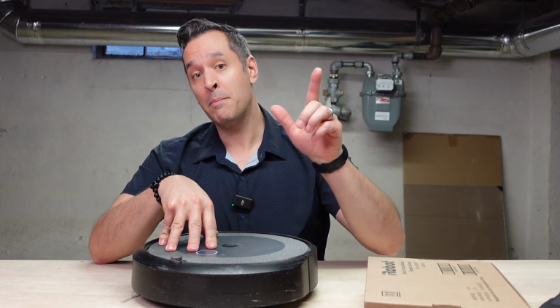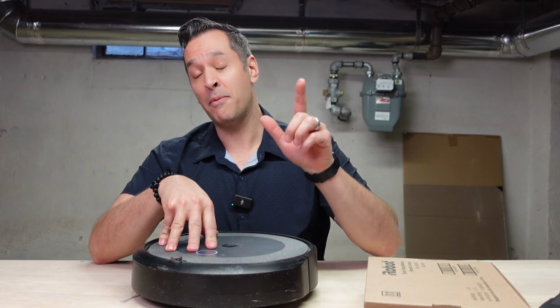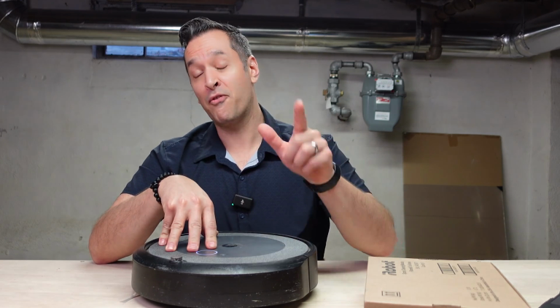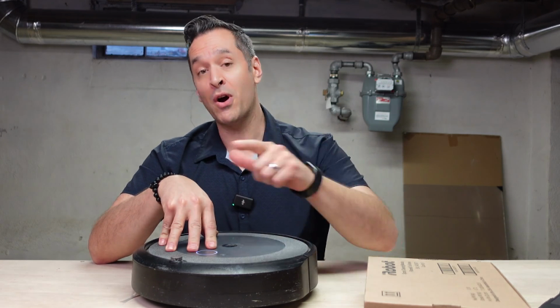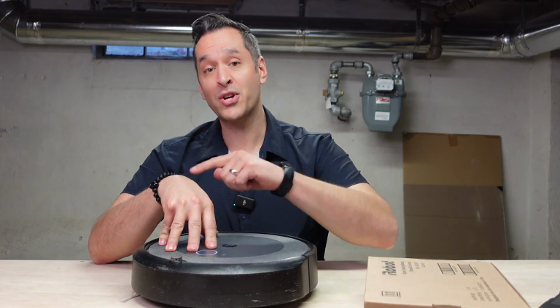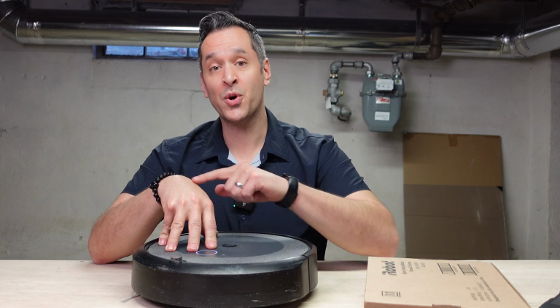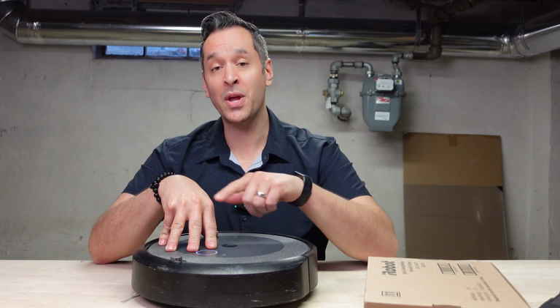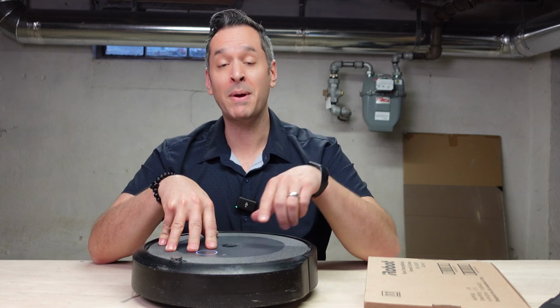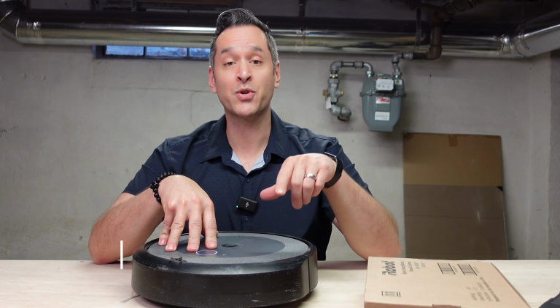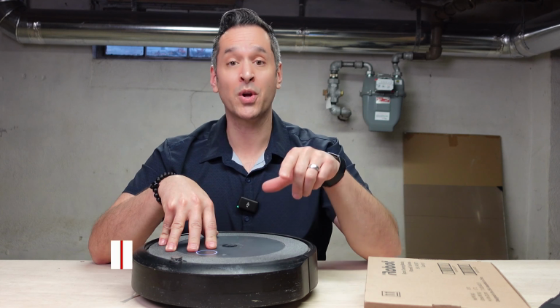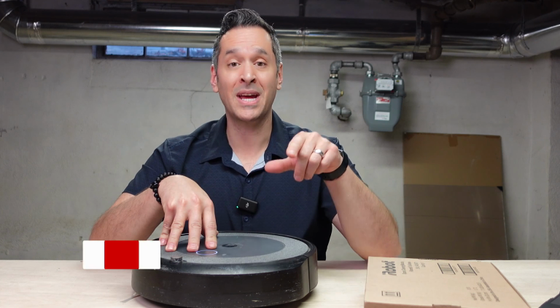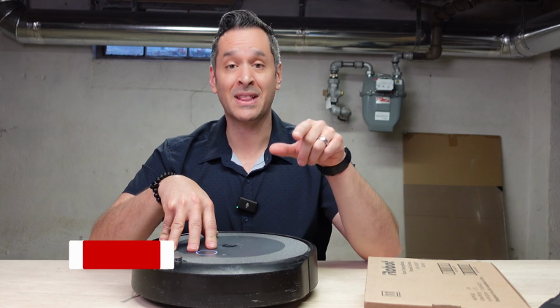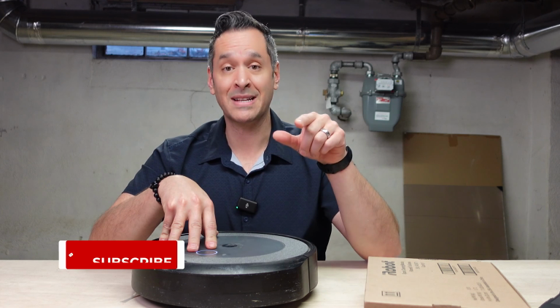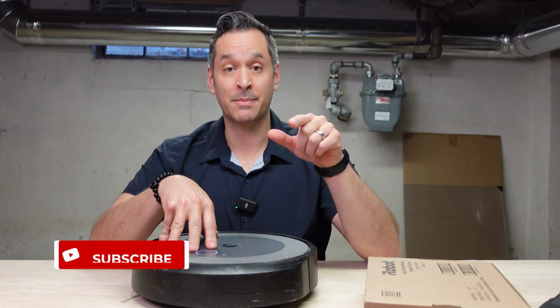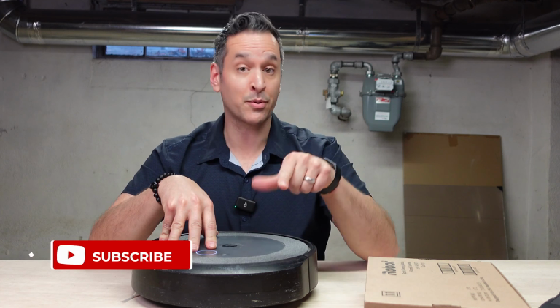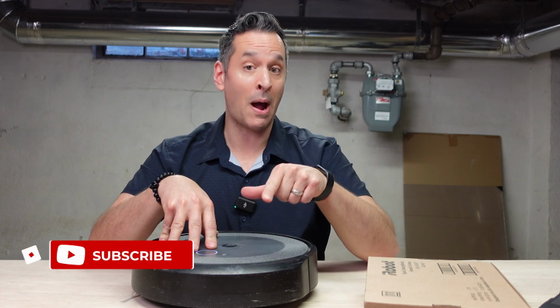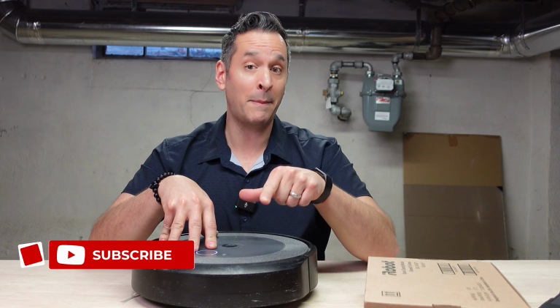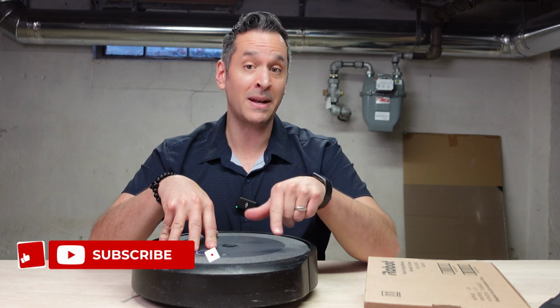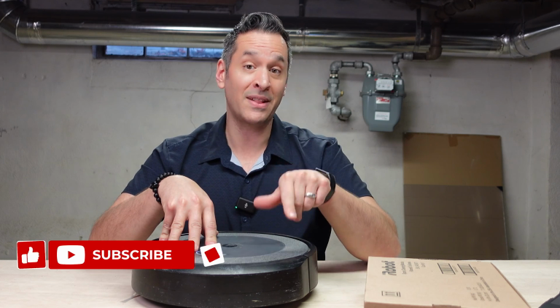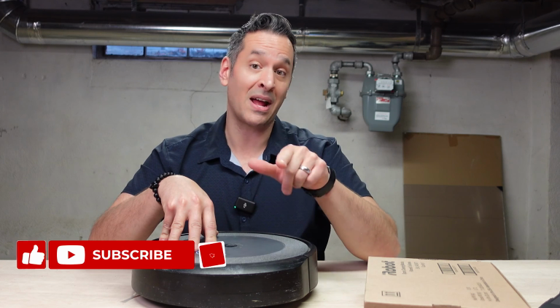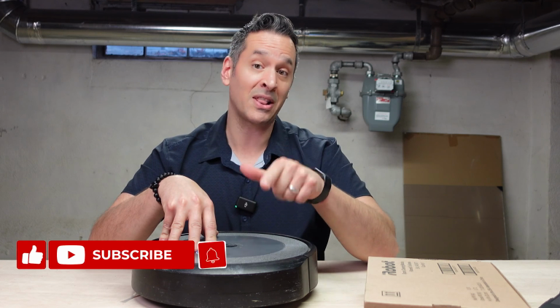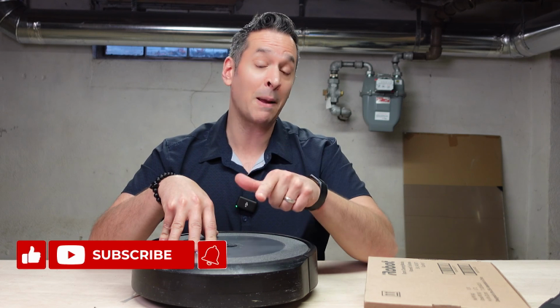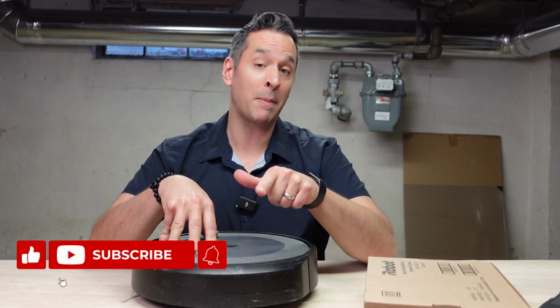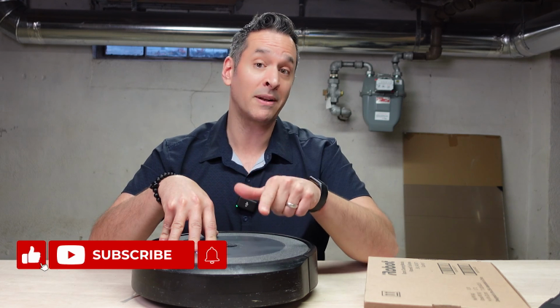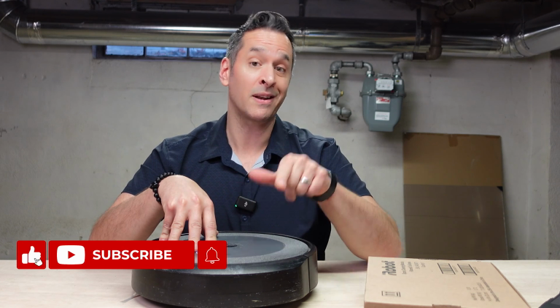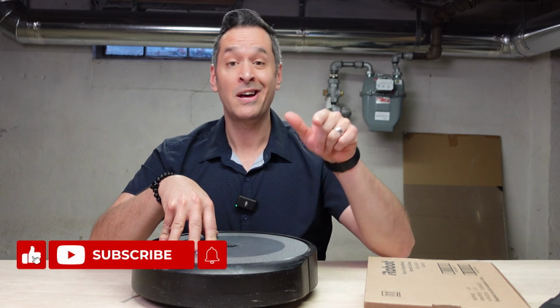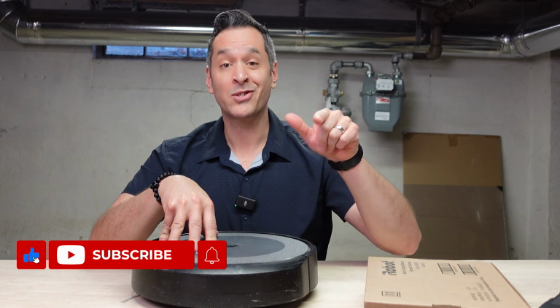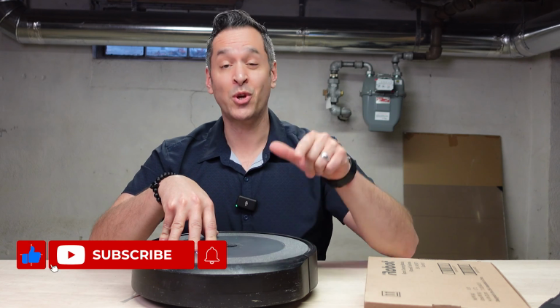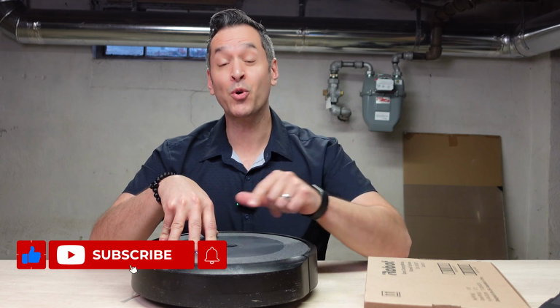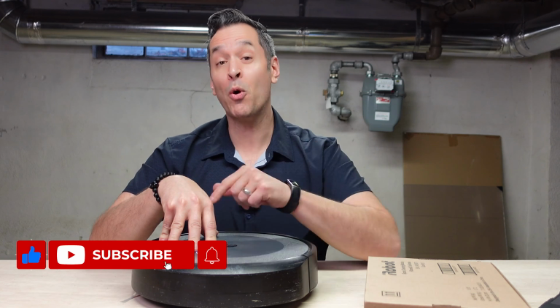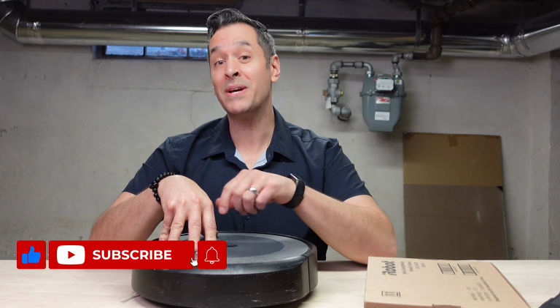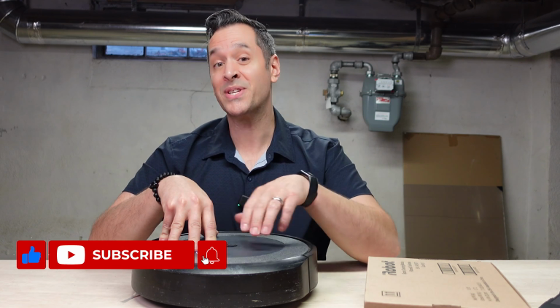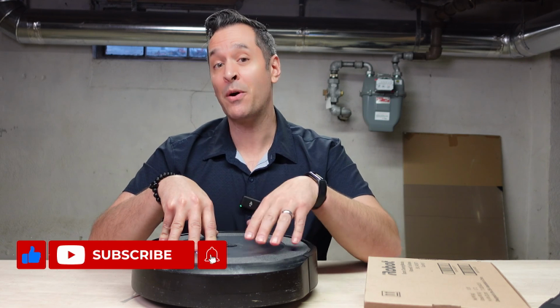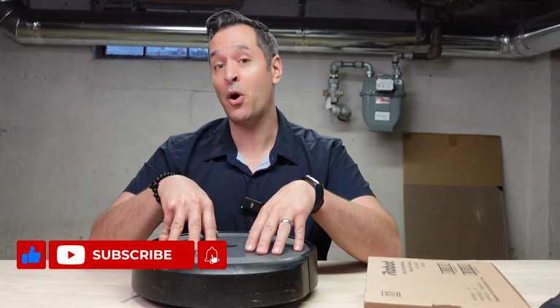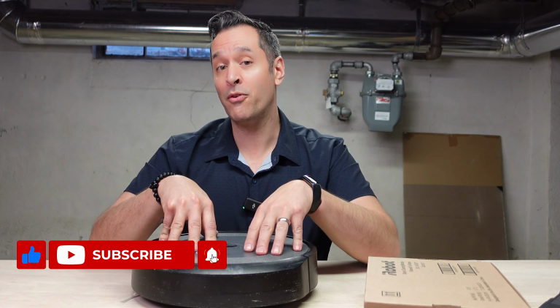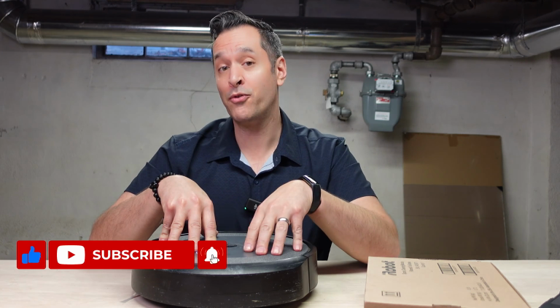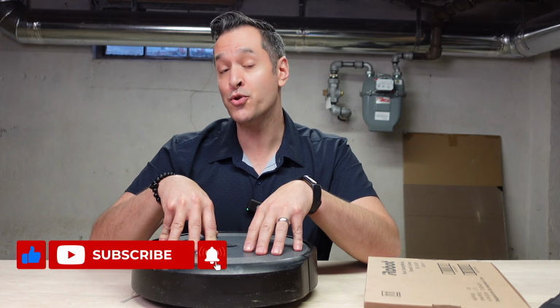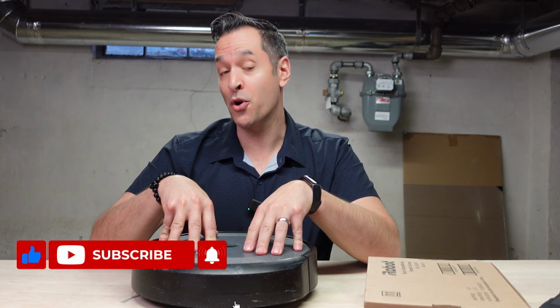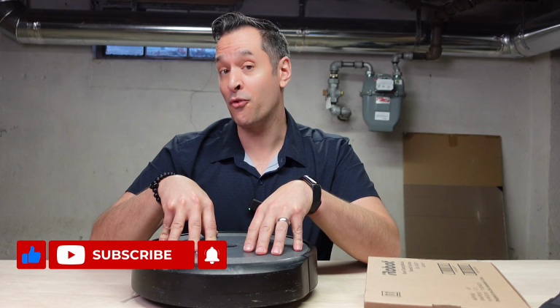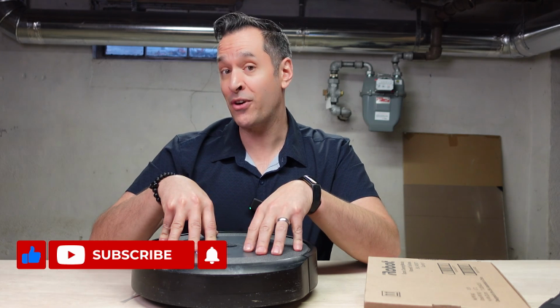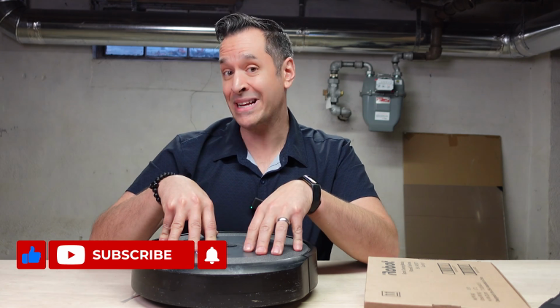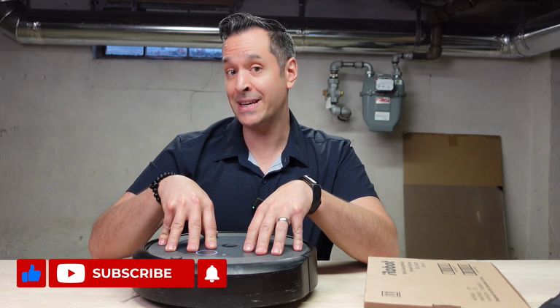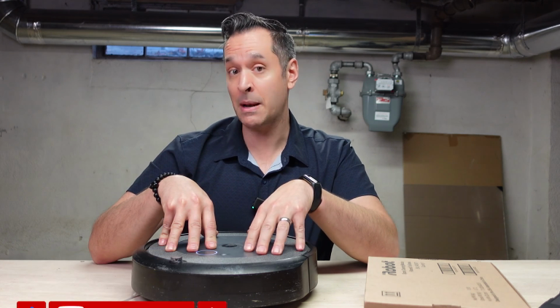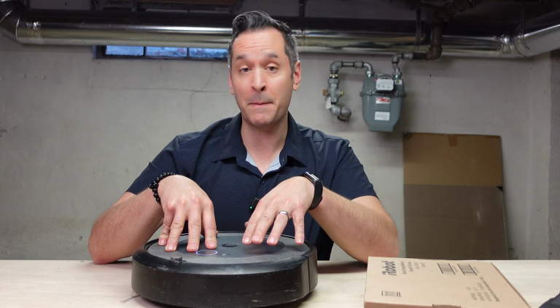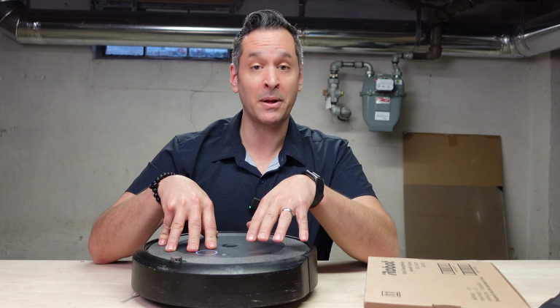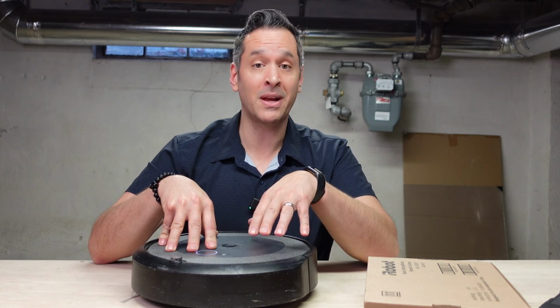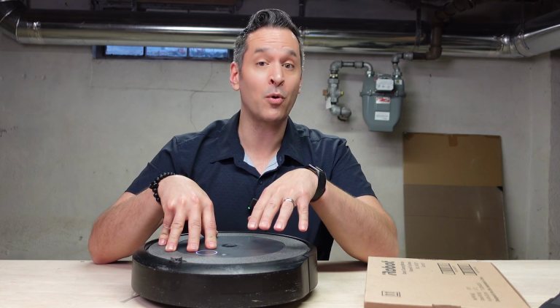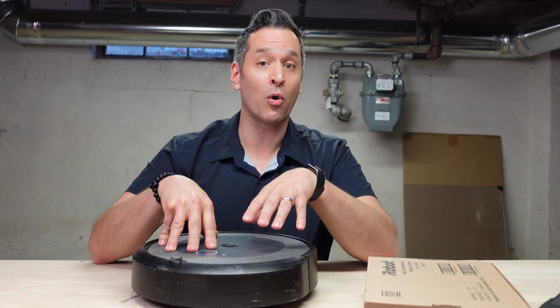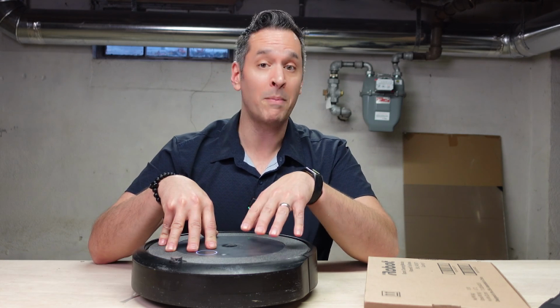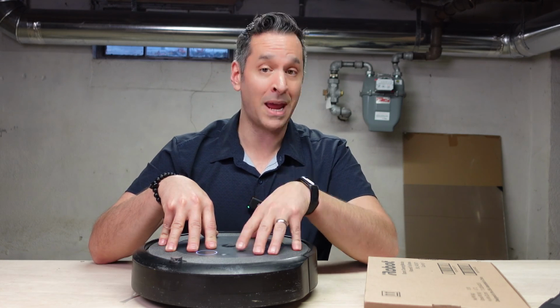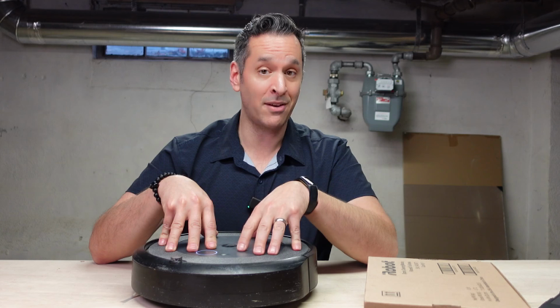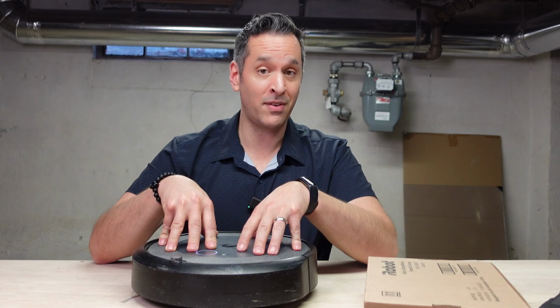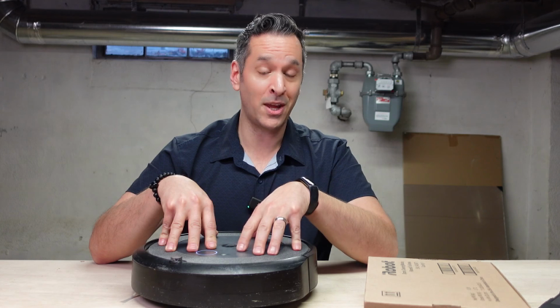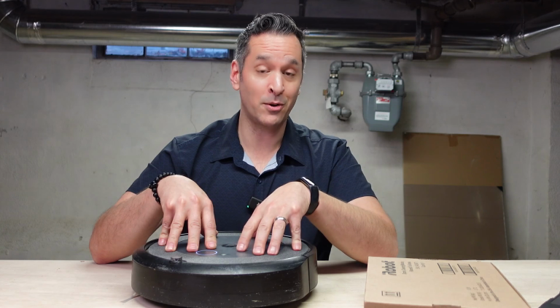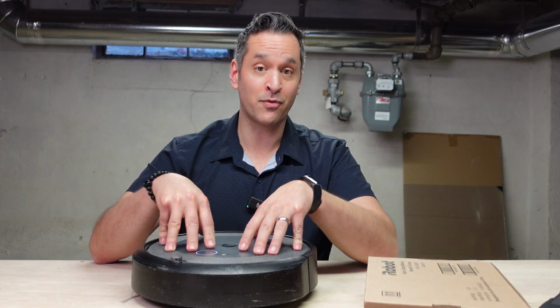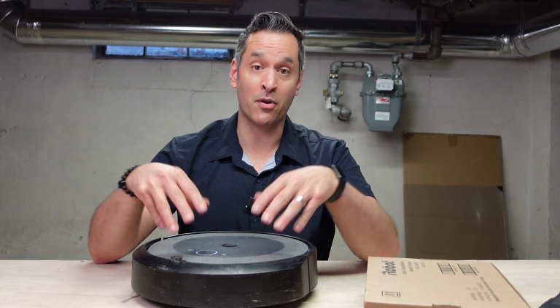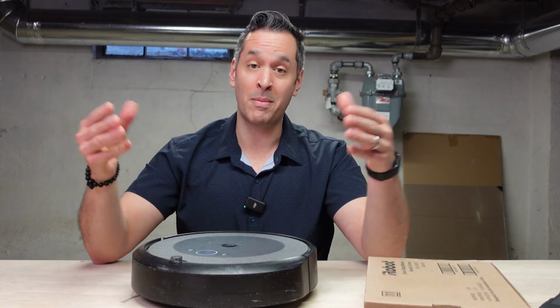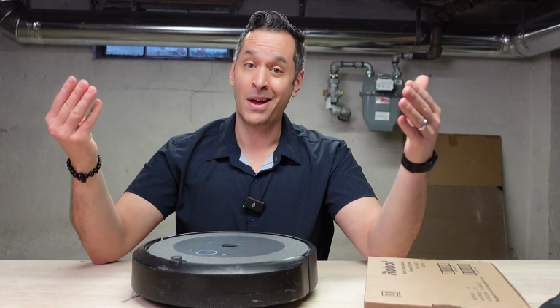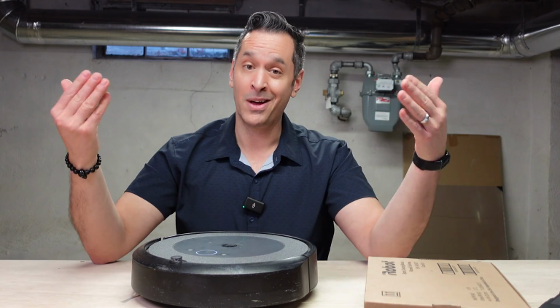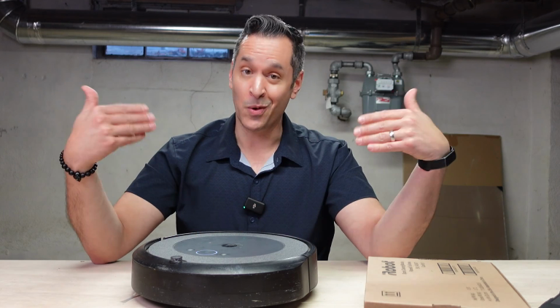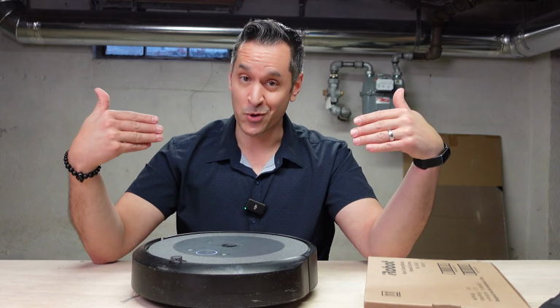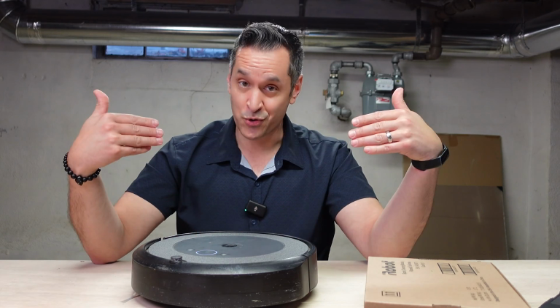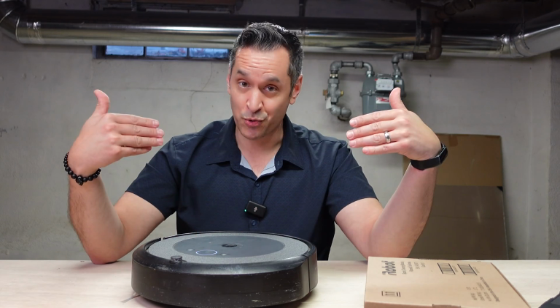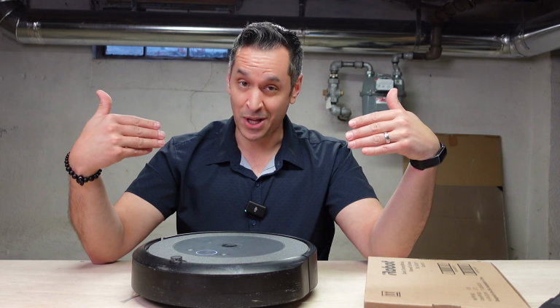But before I show you, make sure you hit that subscribe button and that like button, so you don't miss out on future fix-it, build-it, or make-it videos from yours truly.